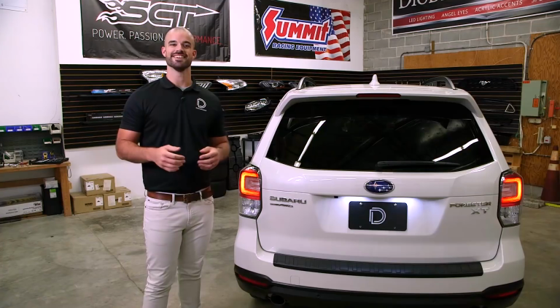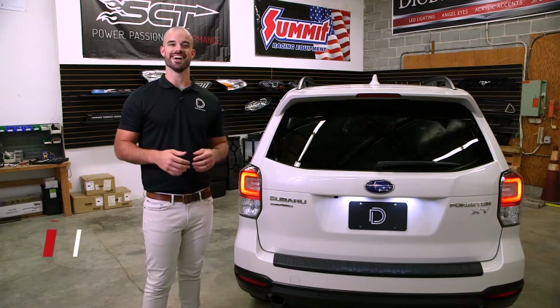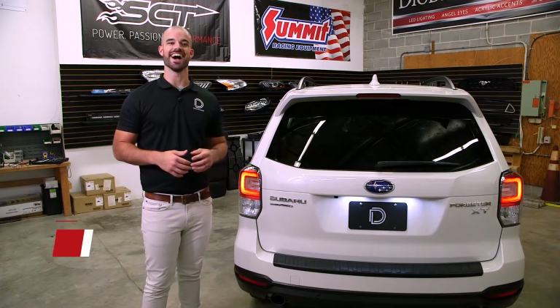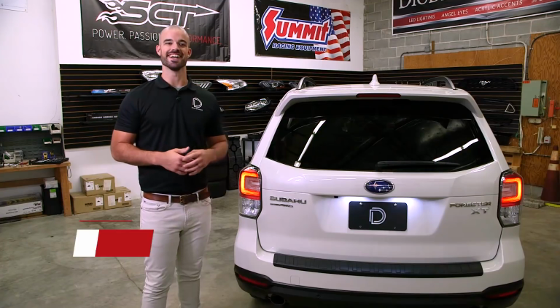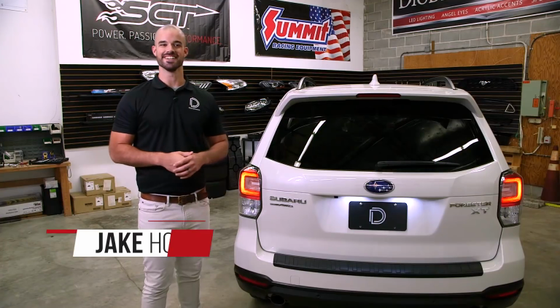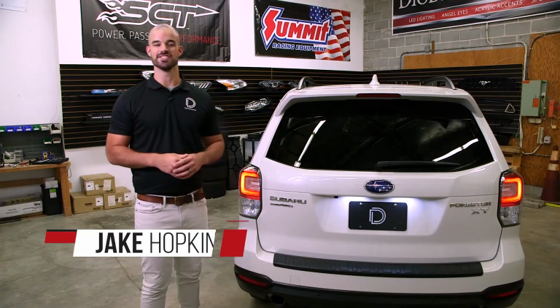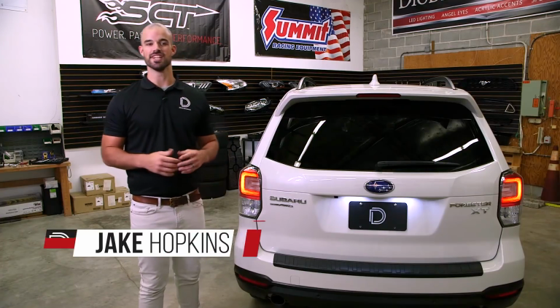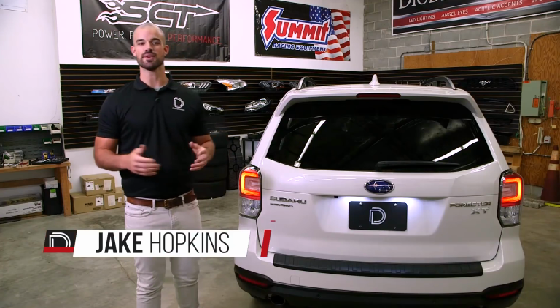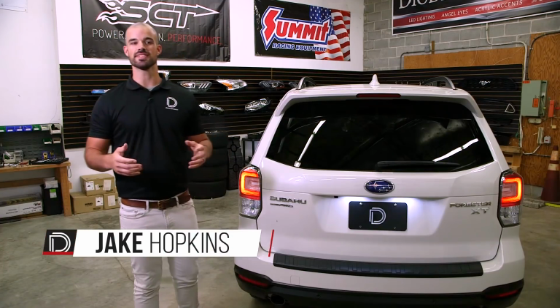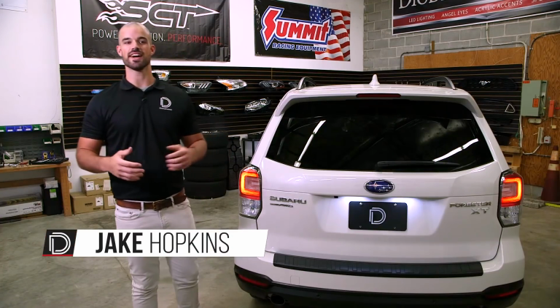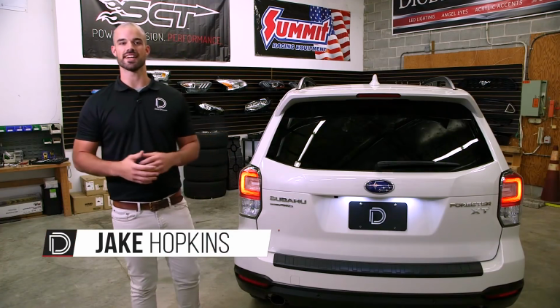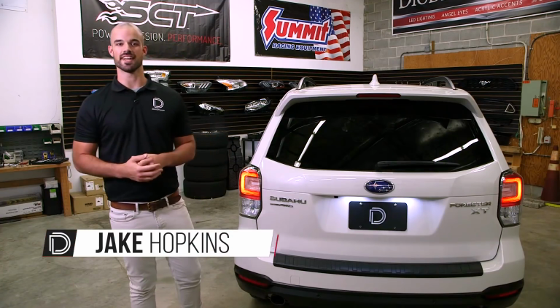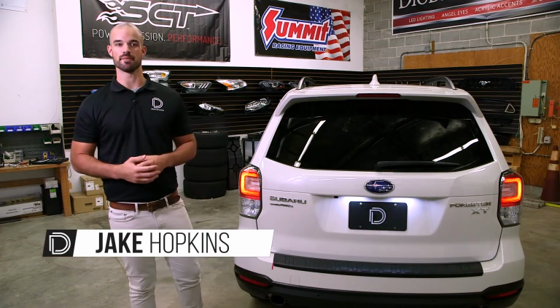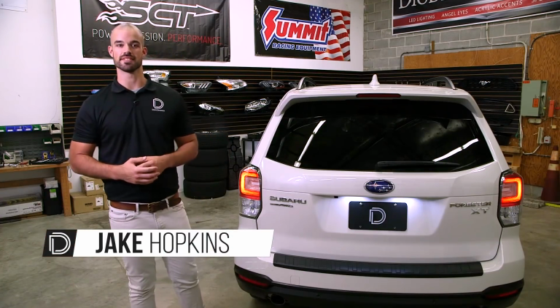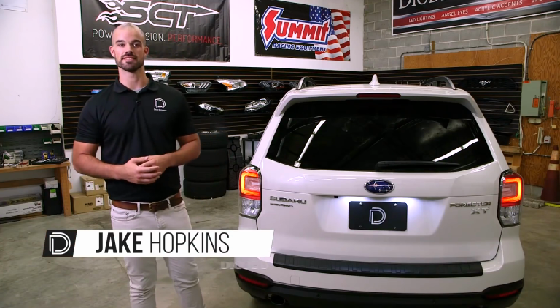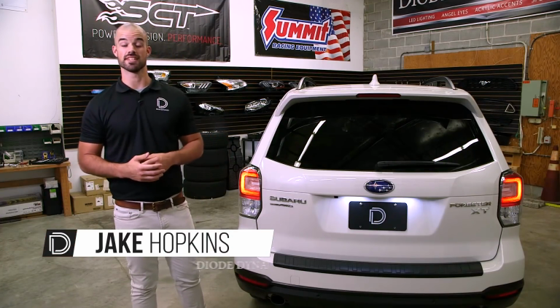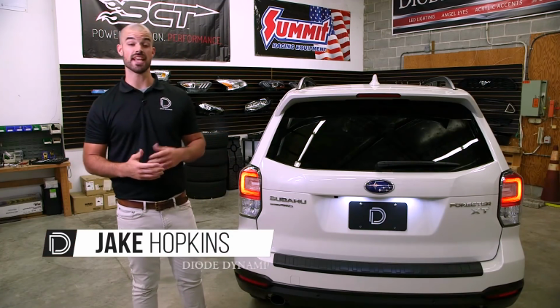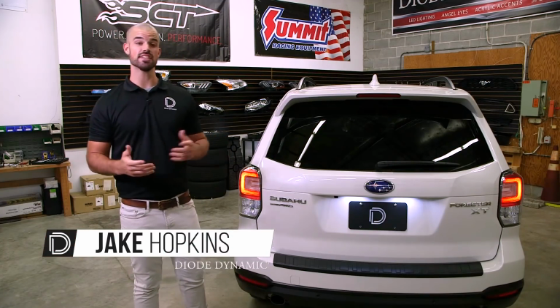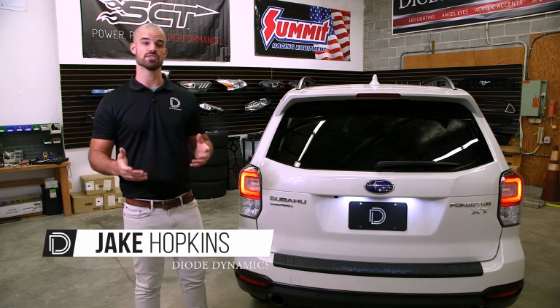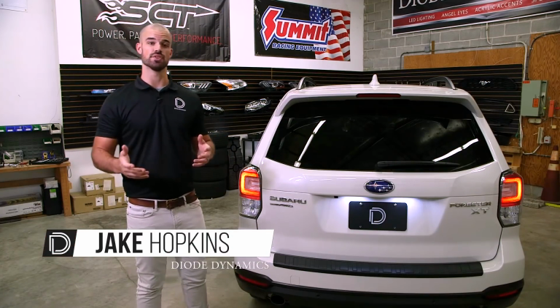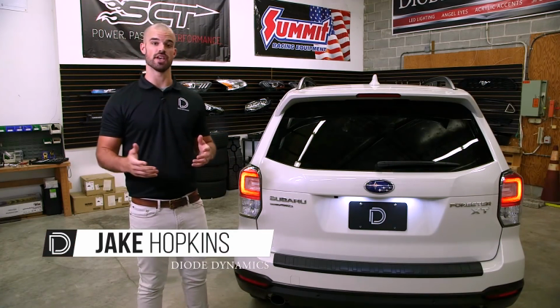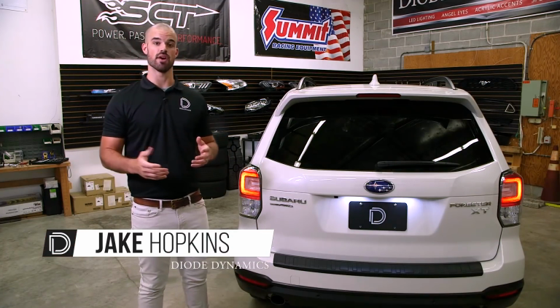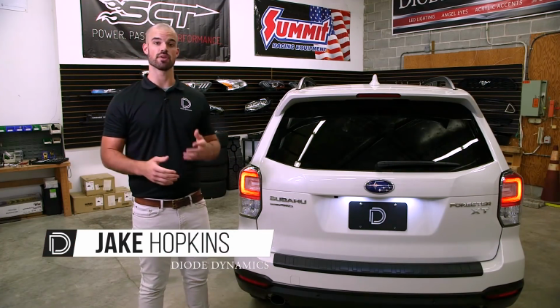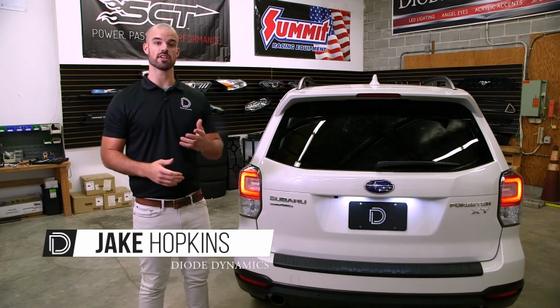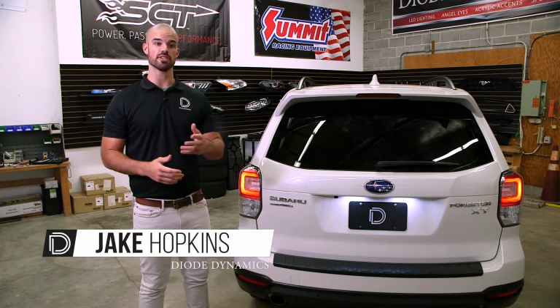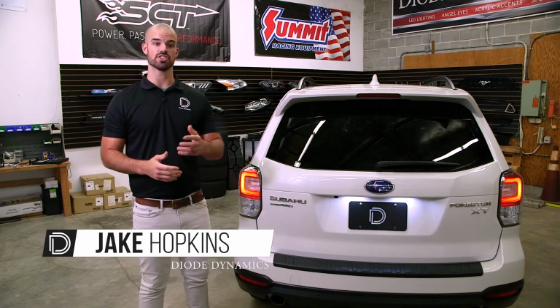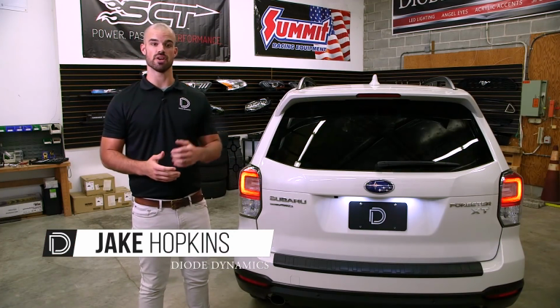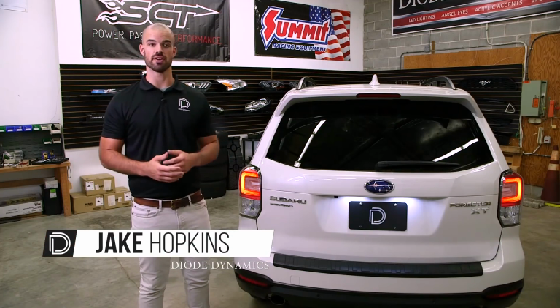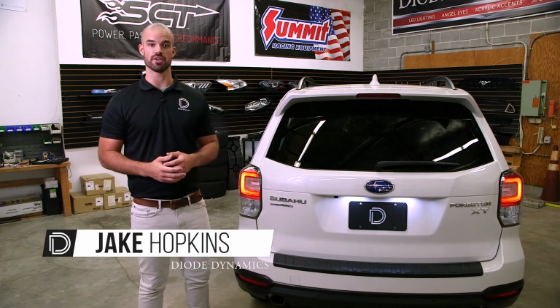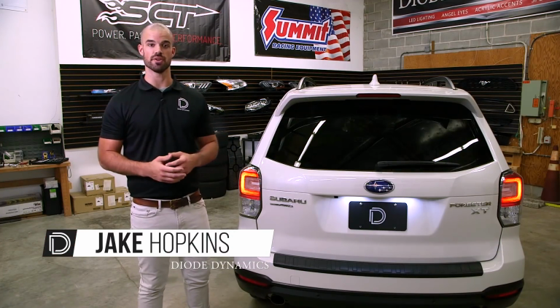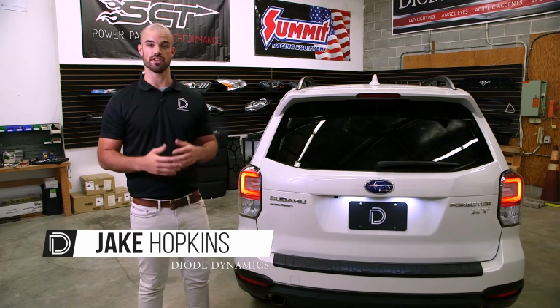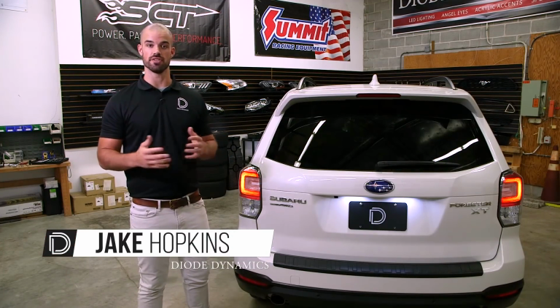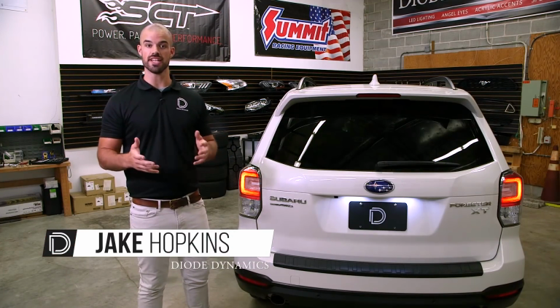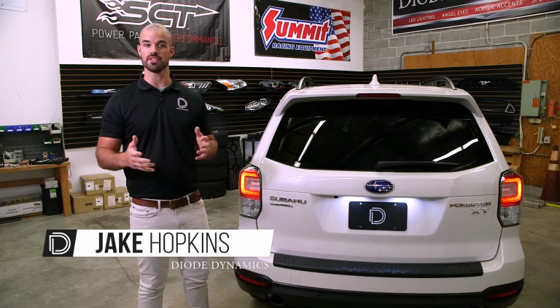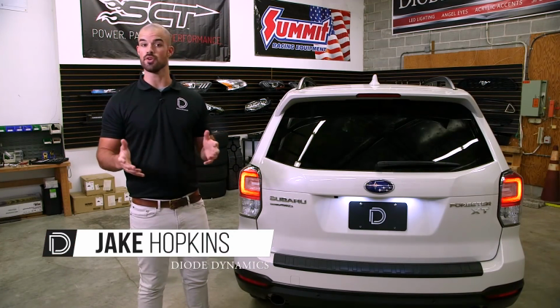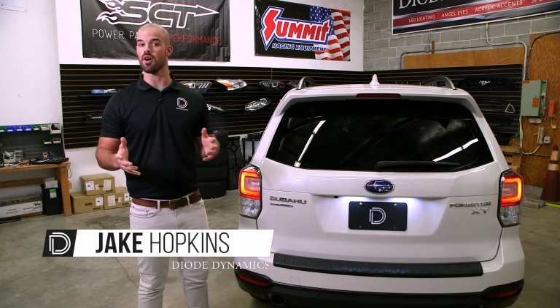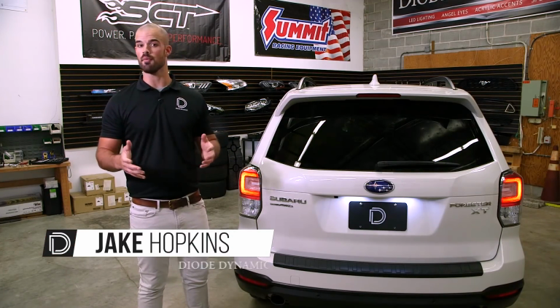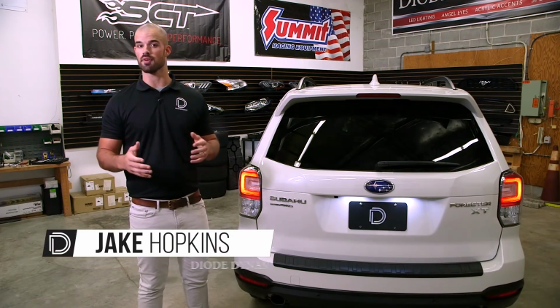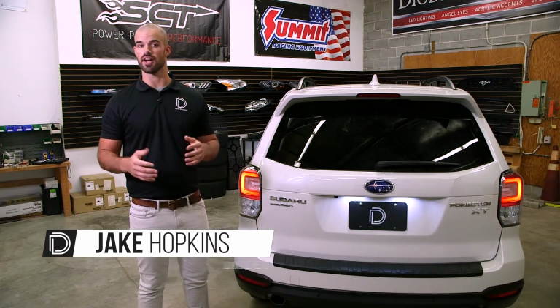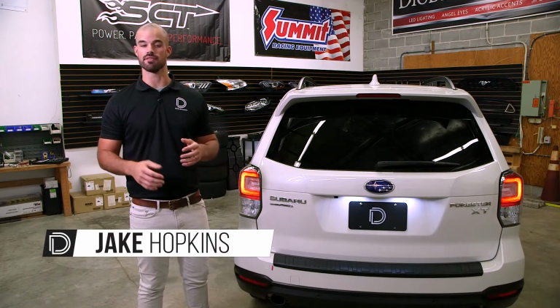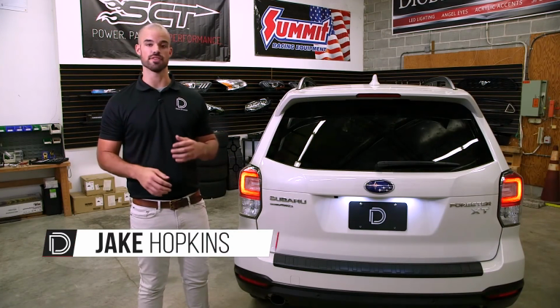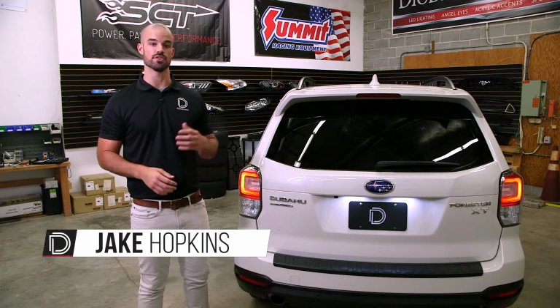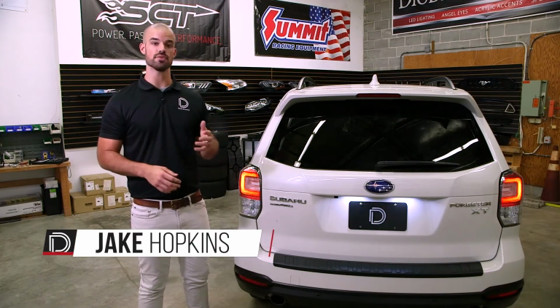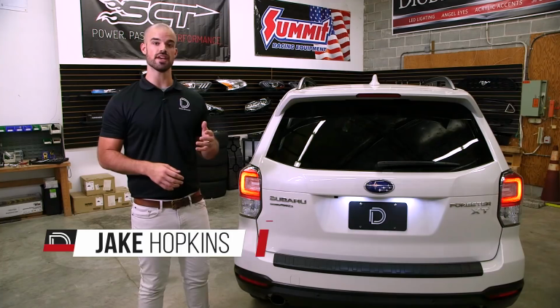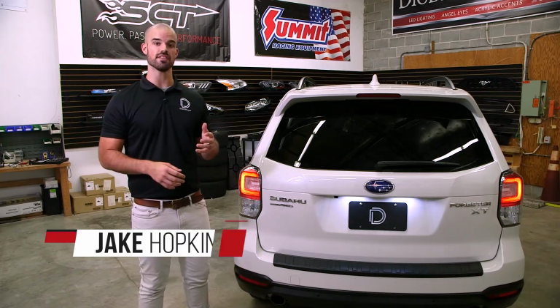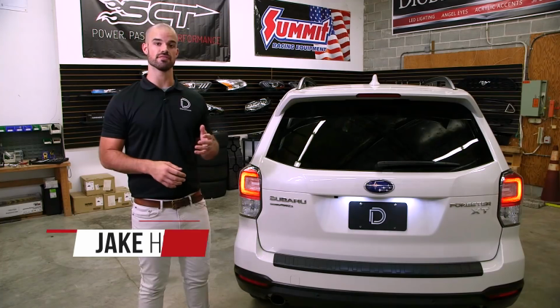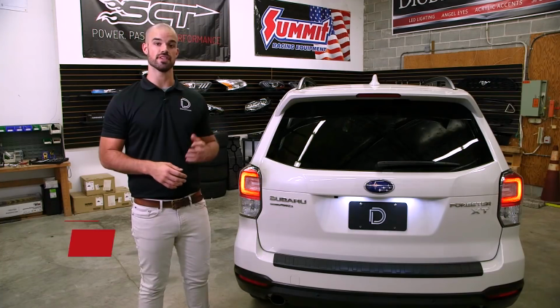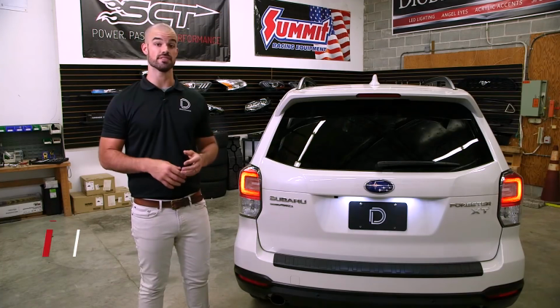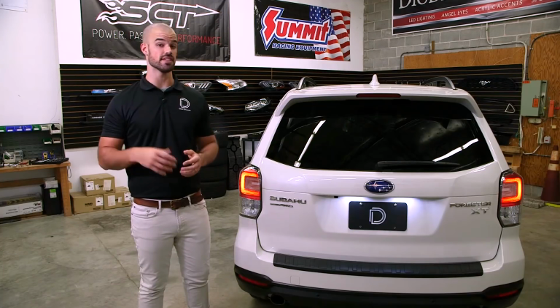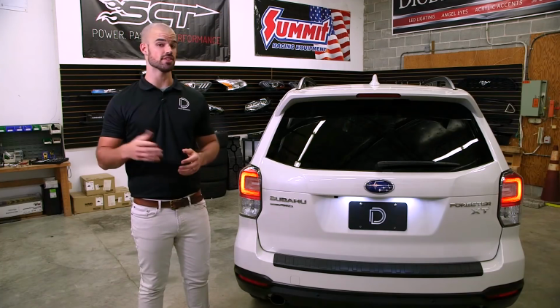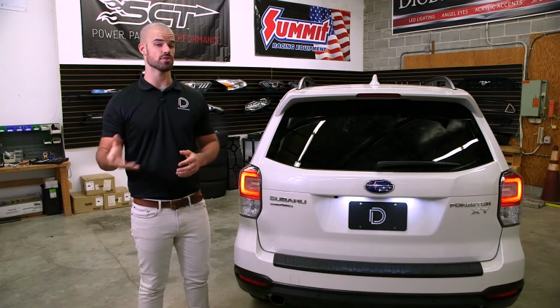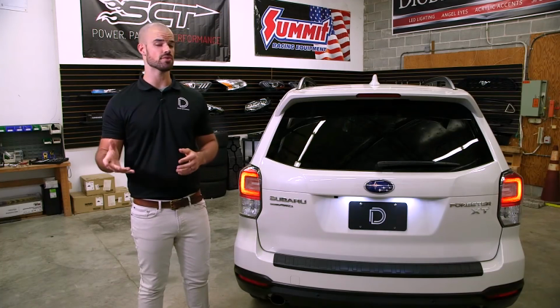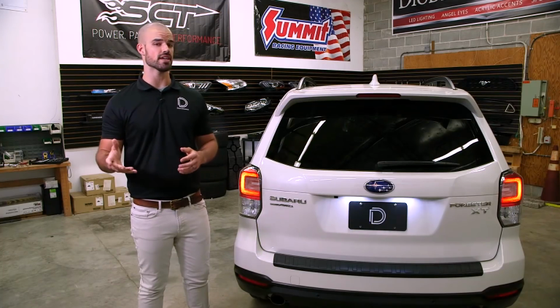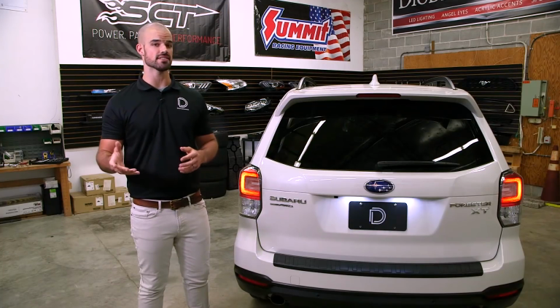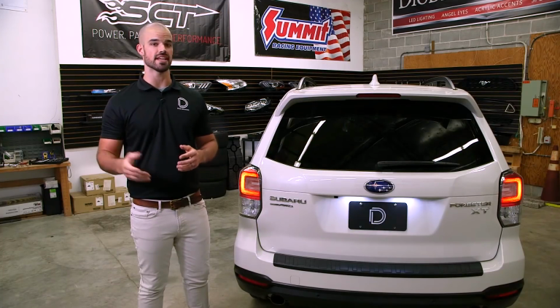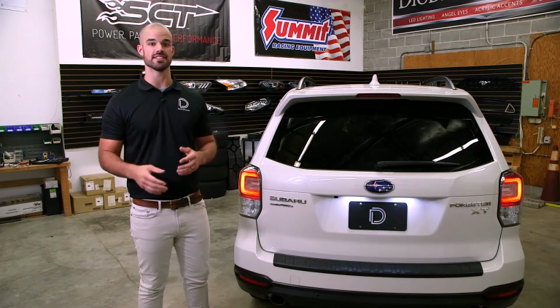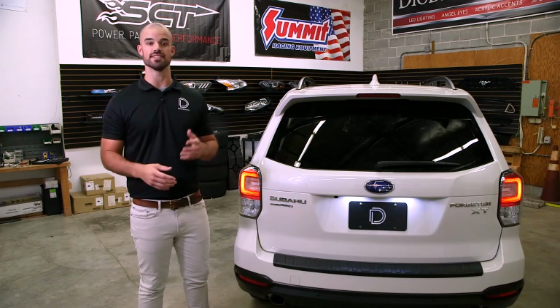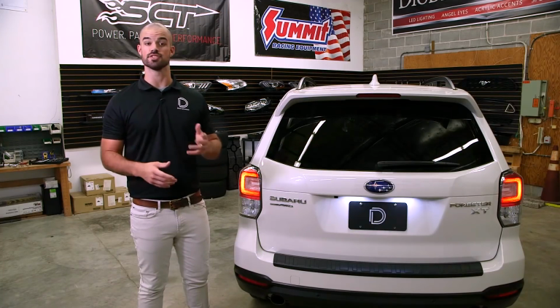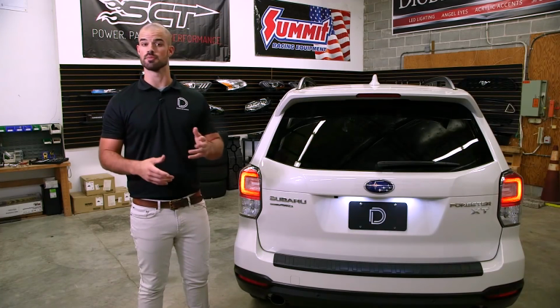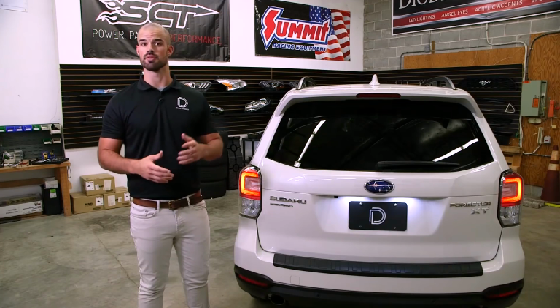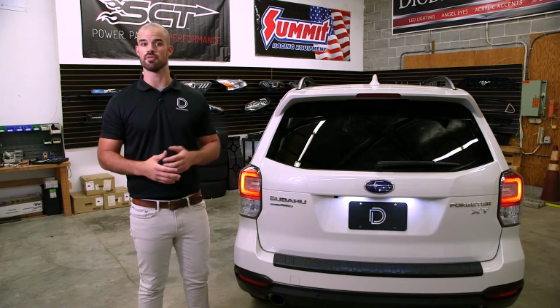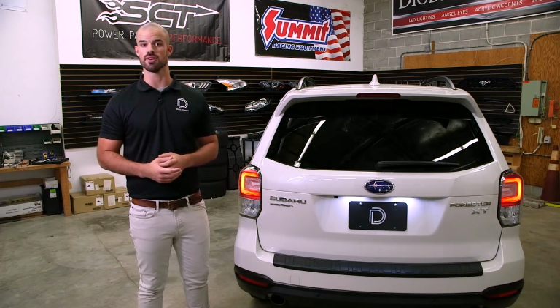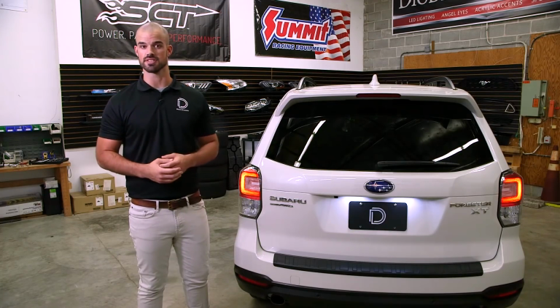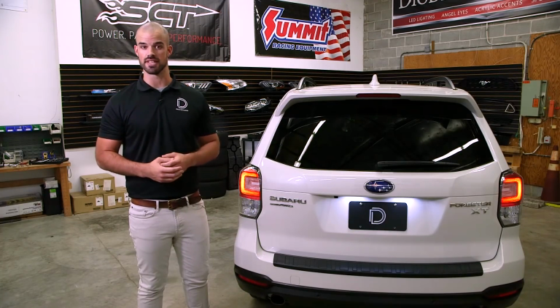Hi, I'm Jake with Diode Dynamics. Today in the studio we're going to be showing you a unique new upgrade for the 2015 to 2018 Subaru Forester.